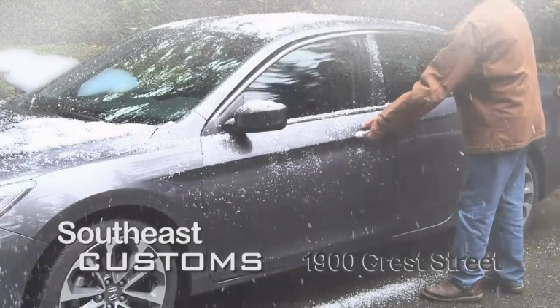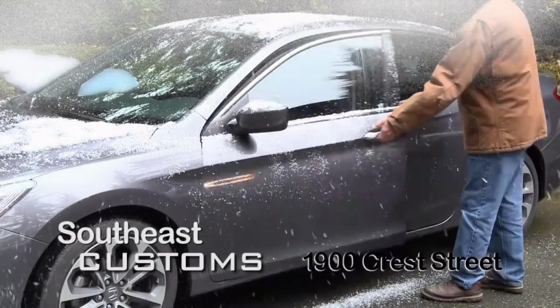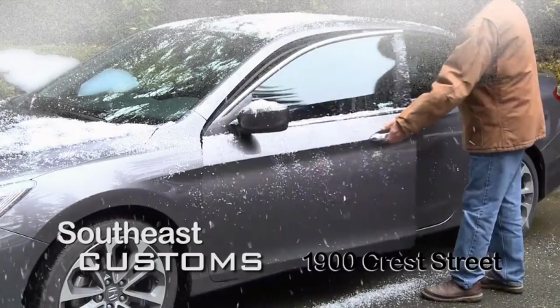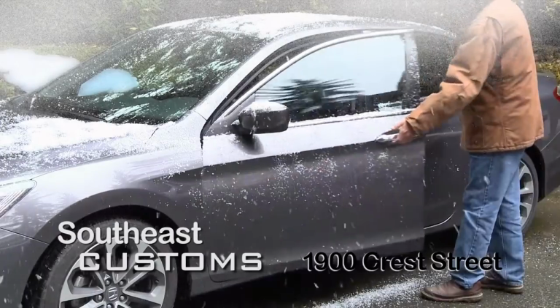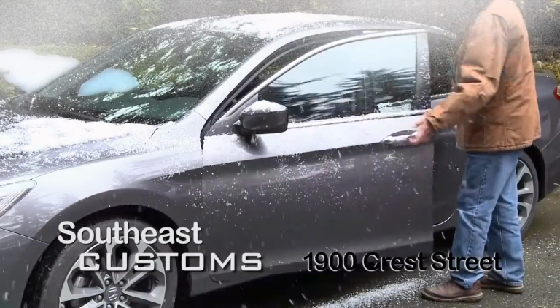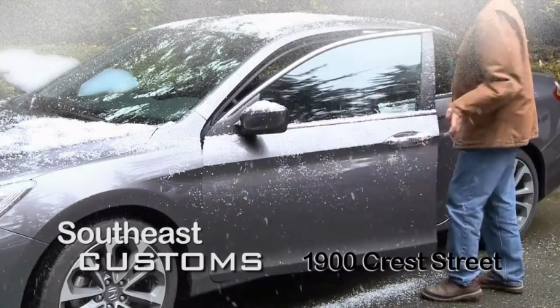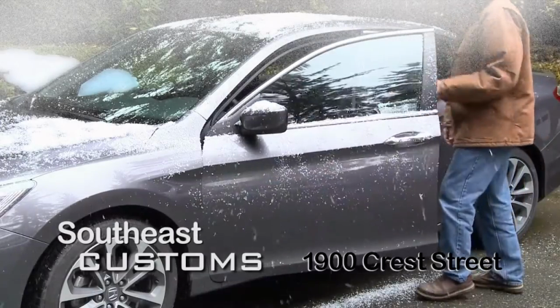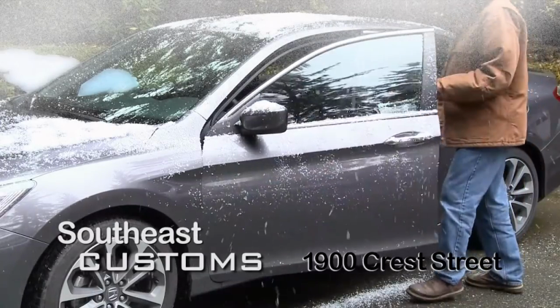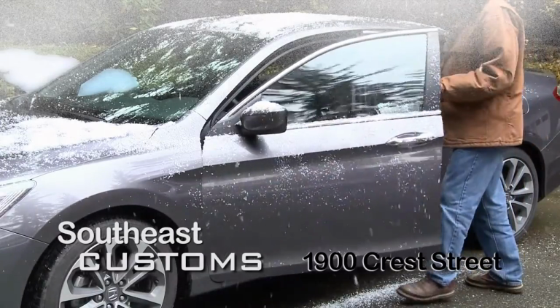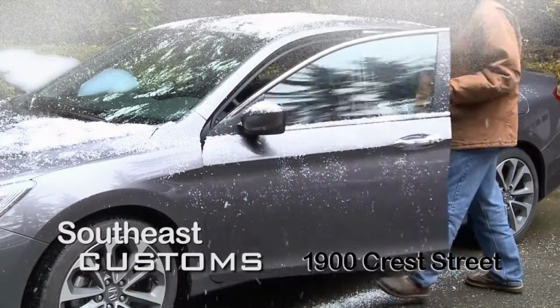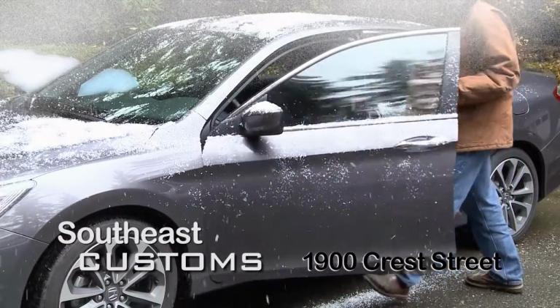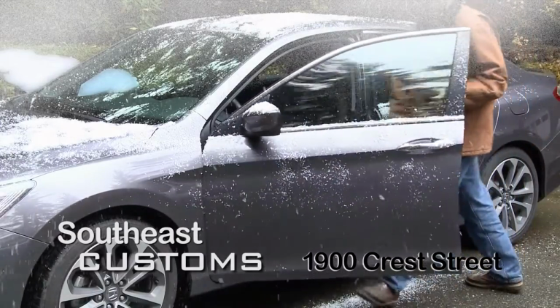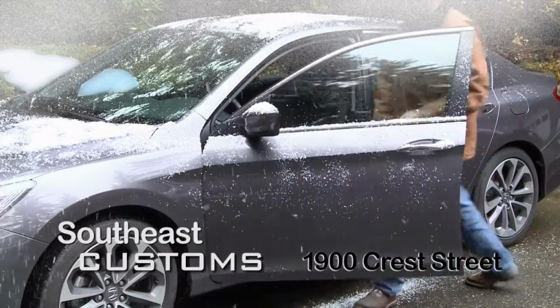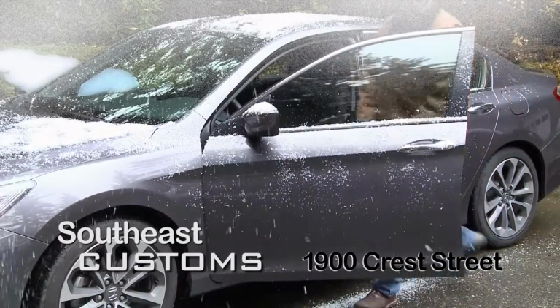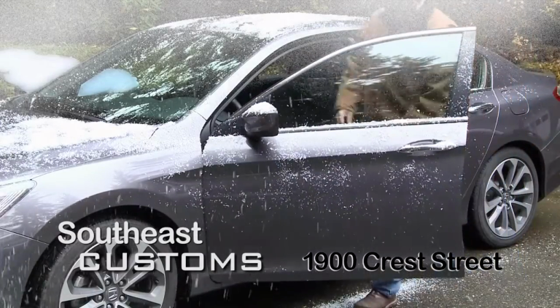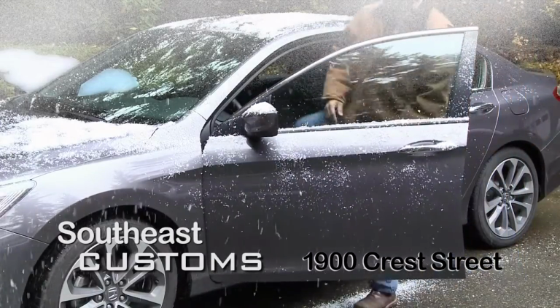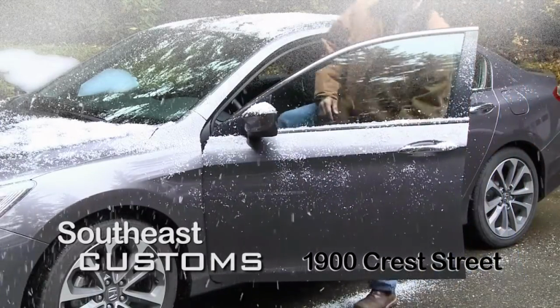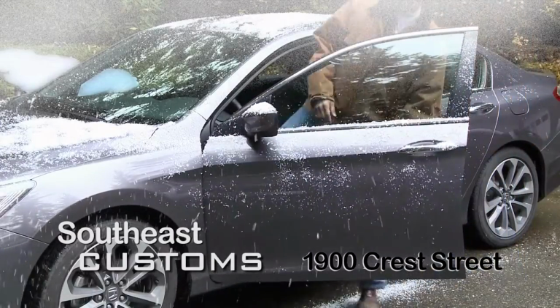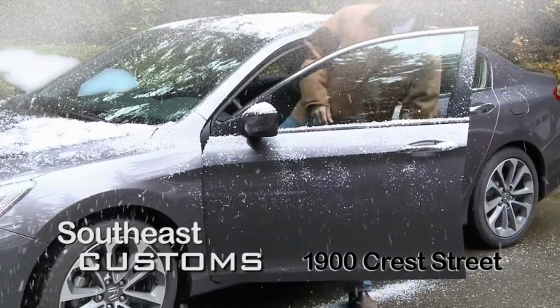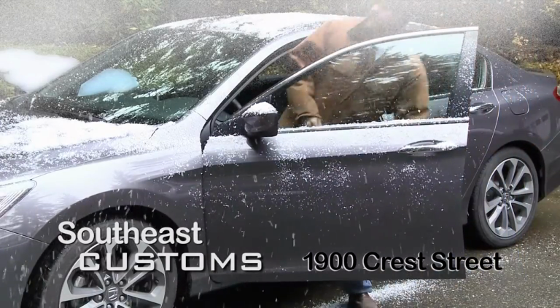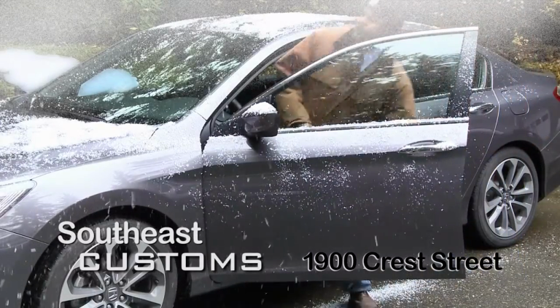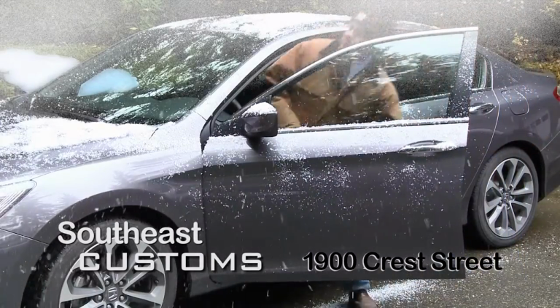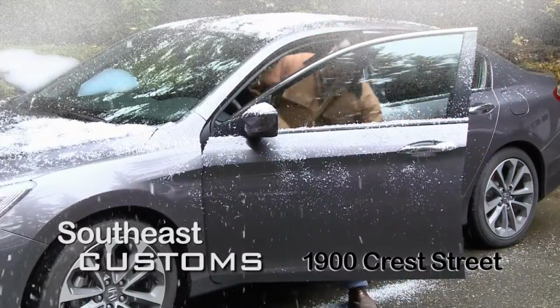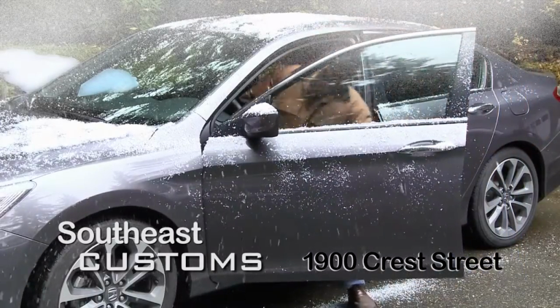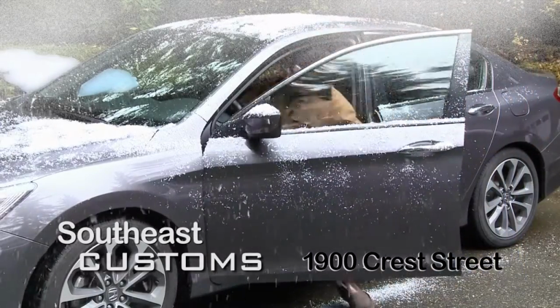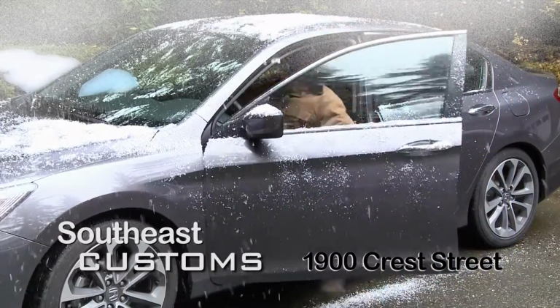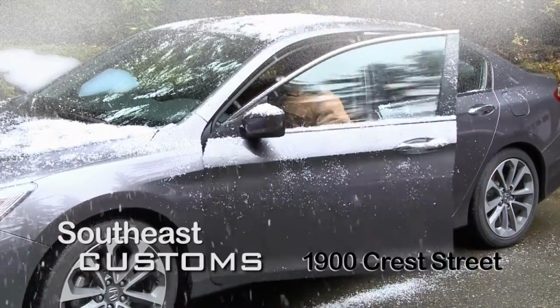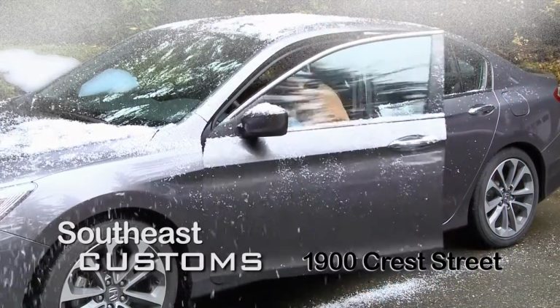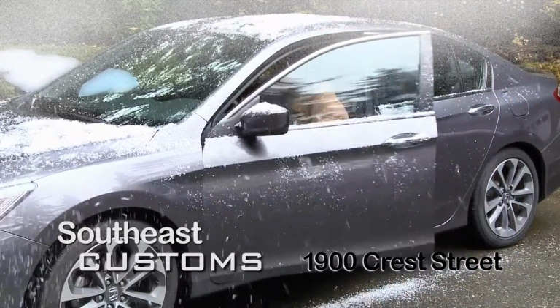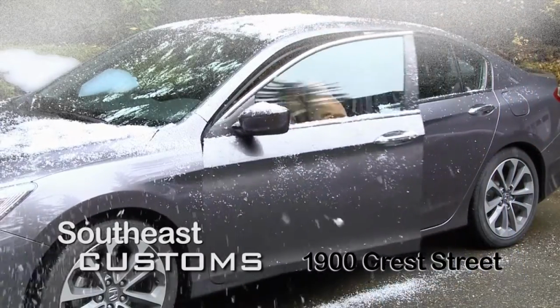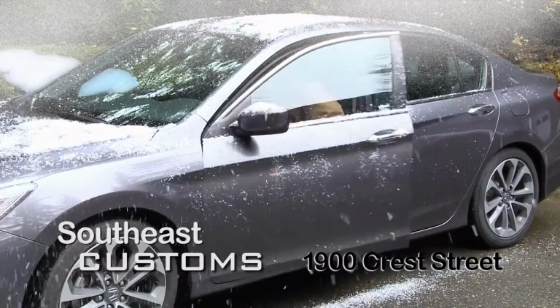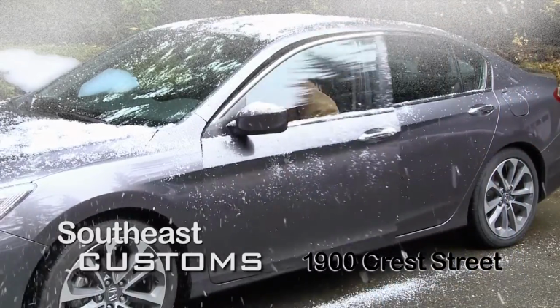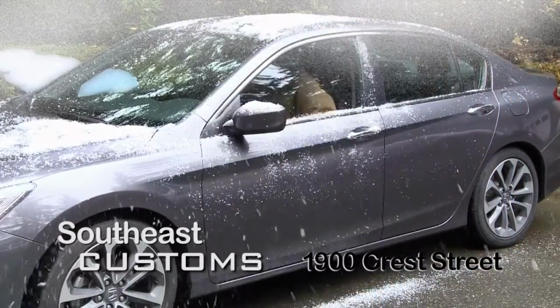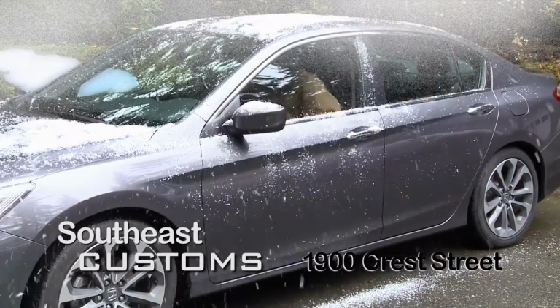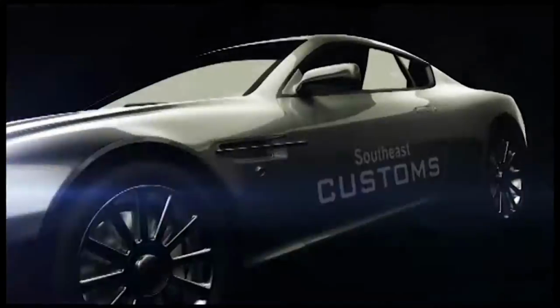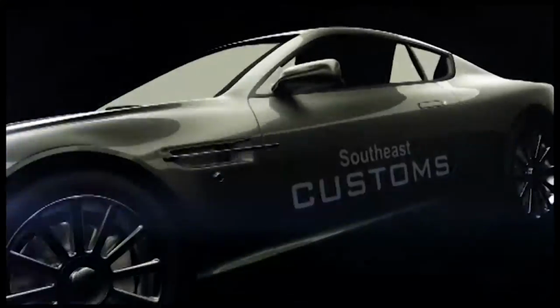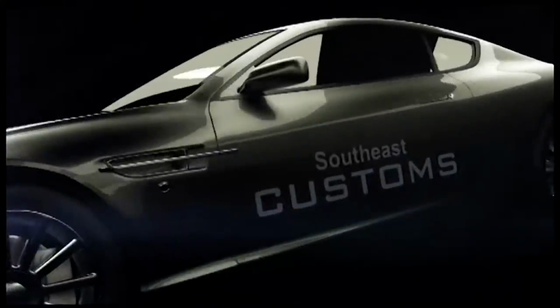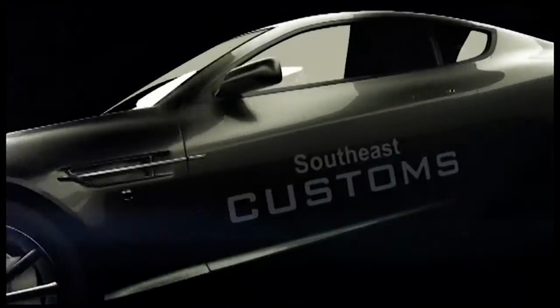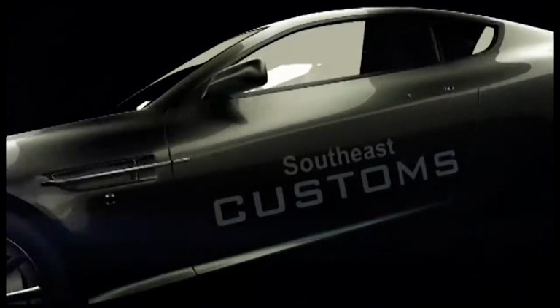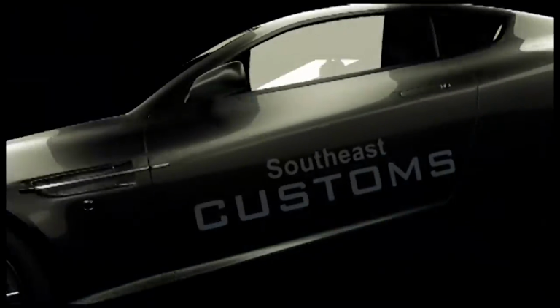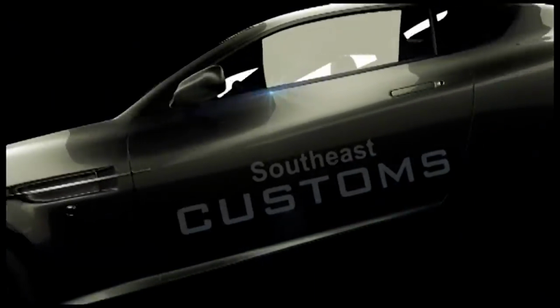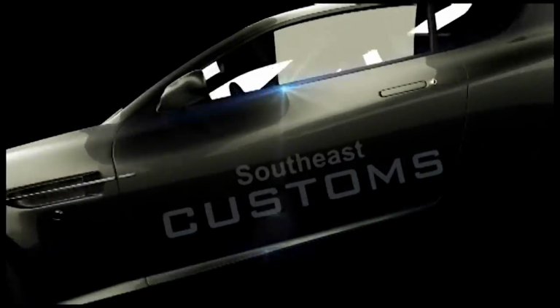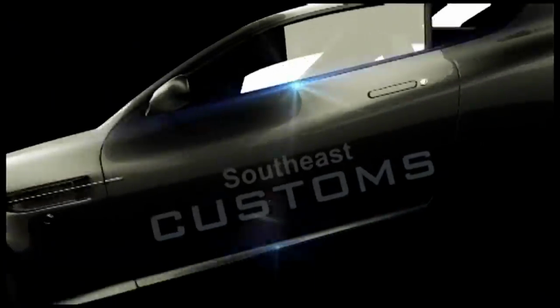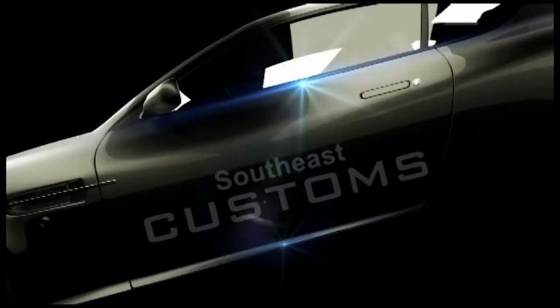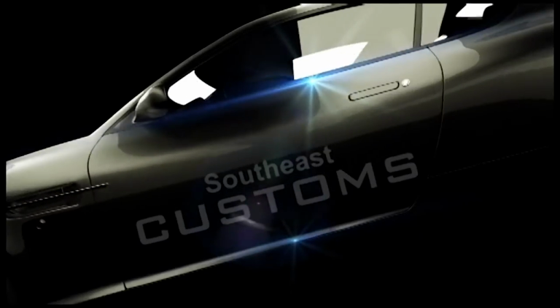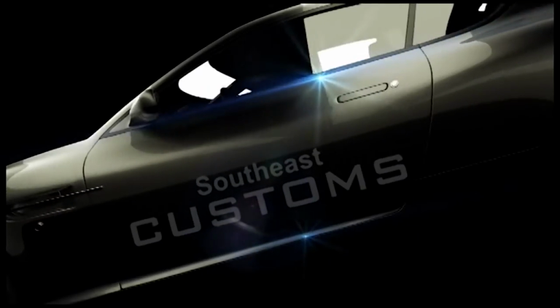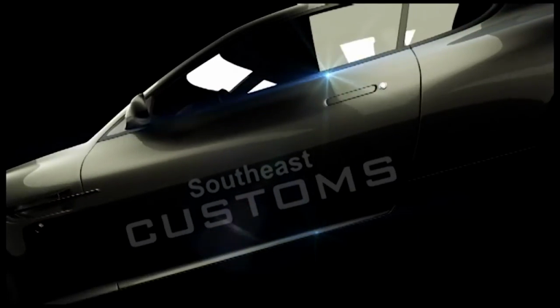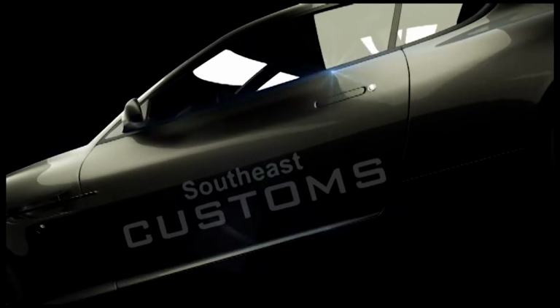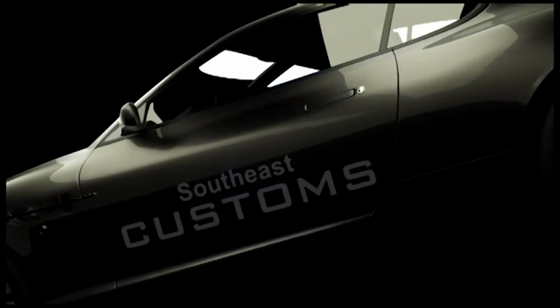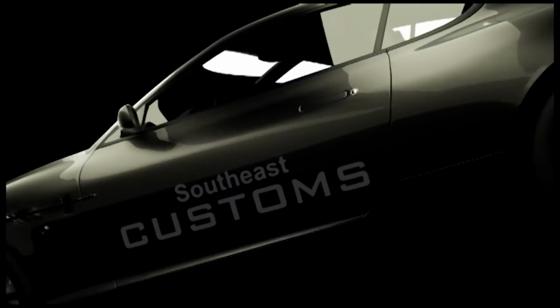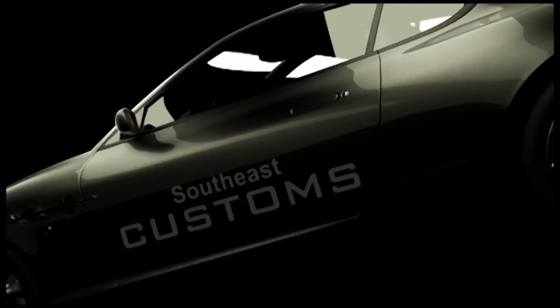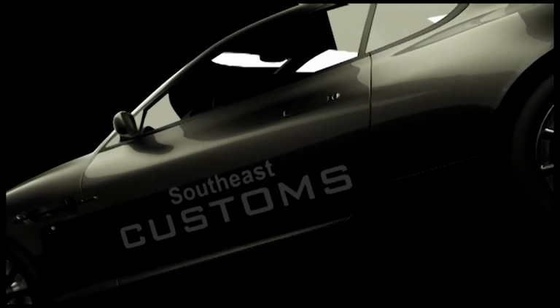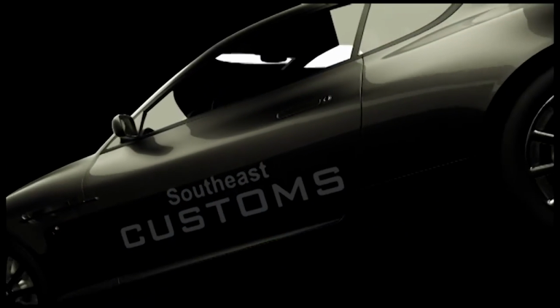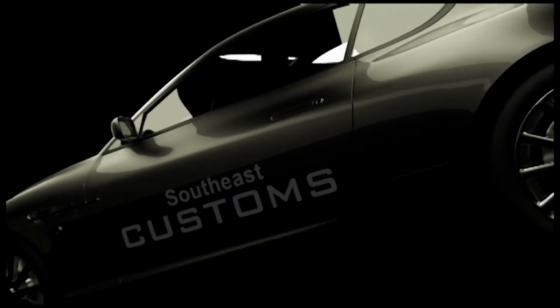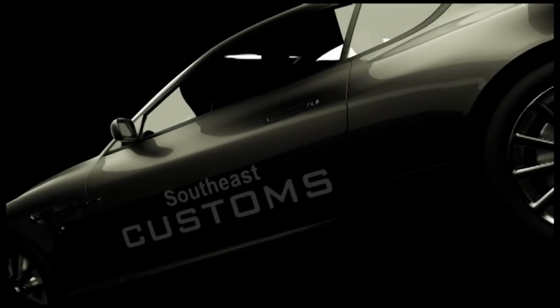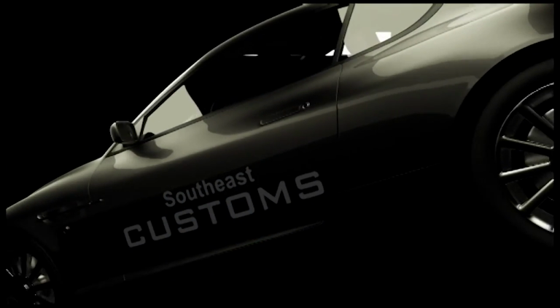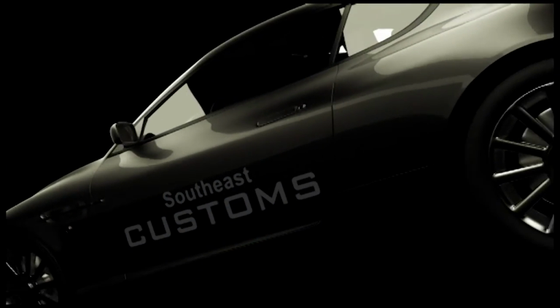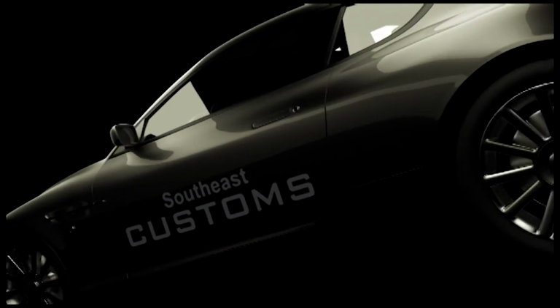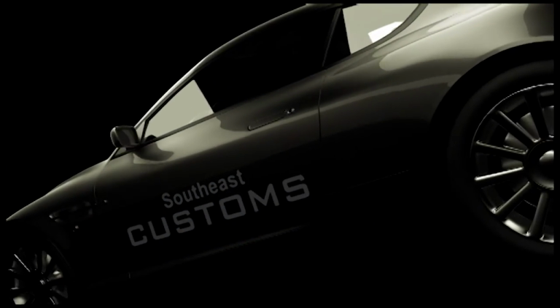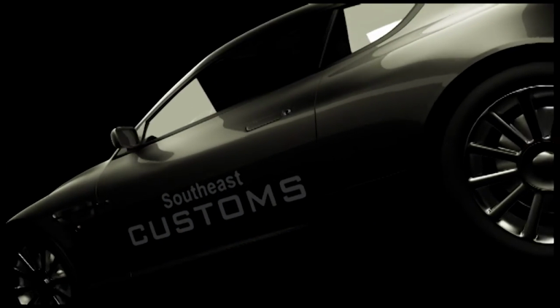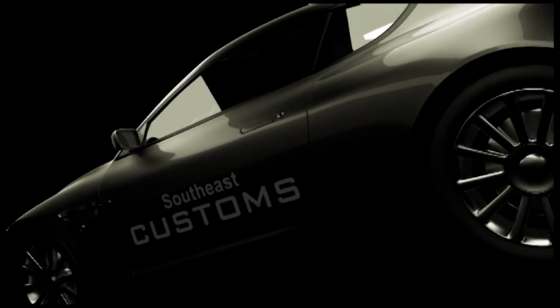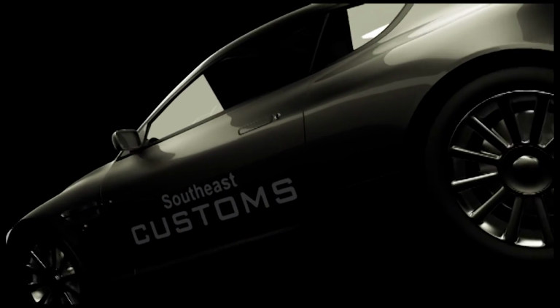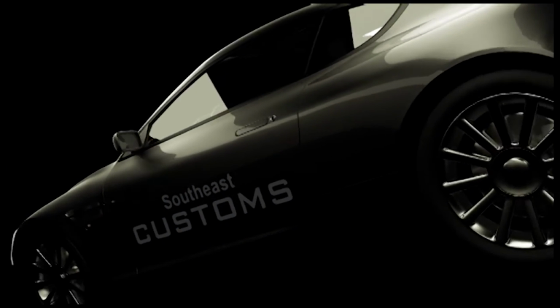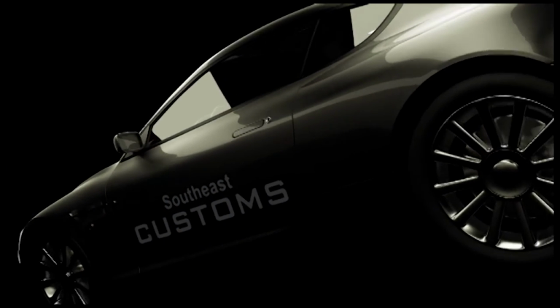Located in the Builders Plaza next to the Nugget Mall in Juneau, Southeast Customs is your remote start, car audio, and security specialists.